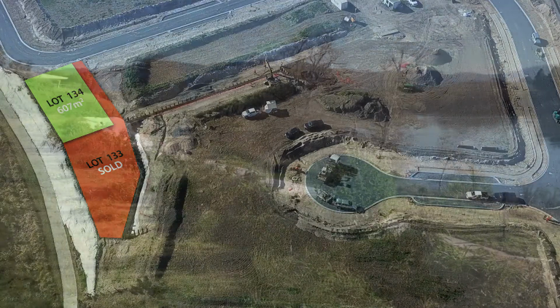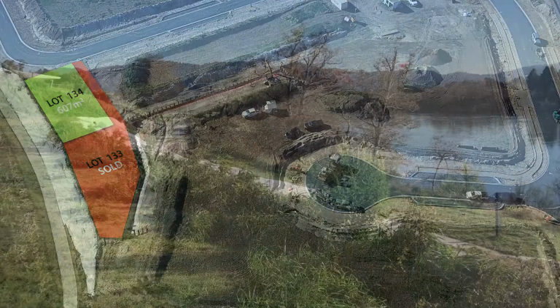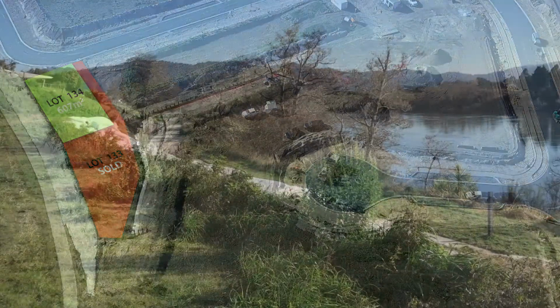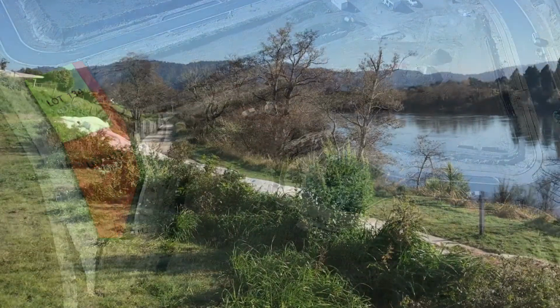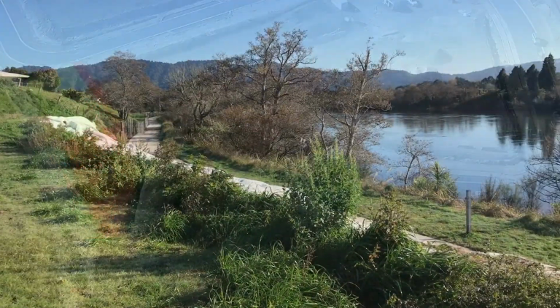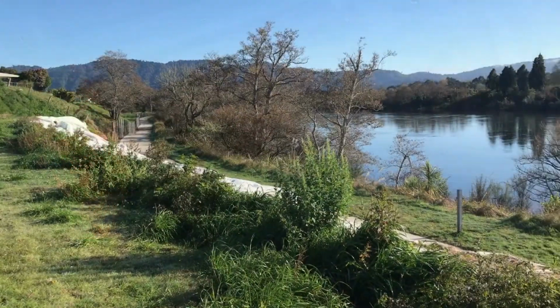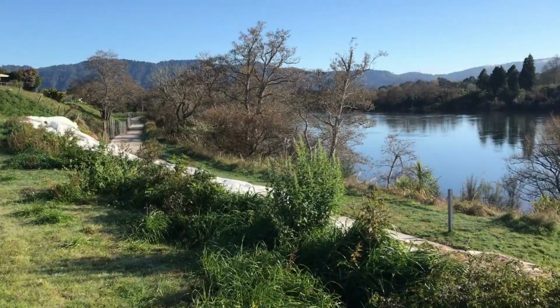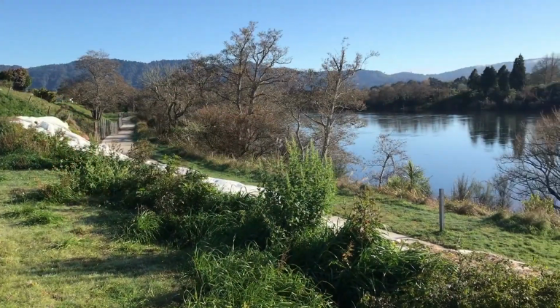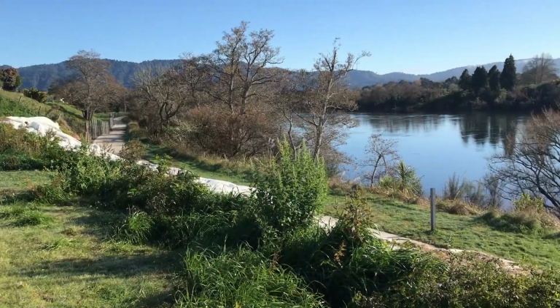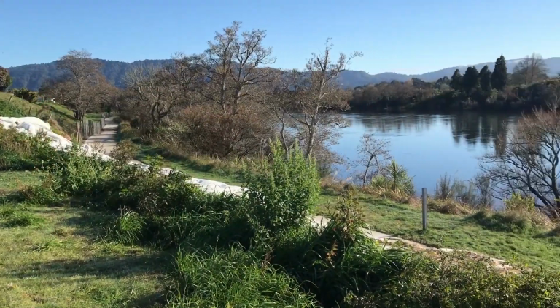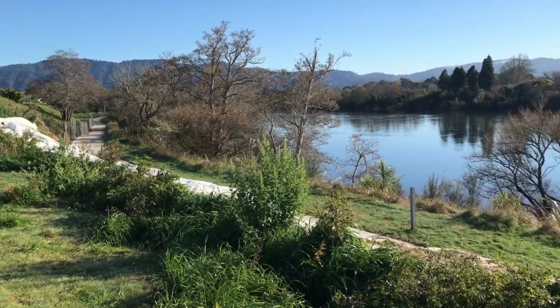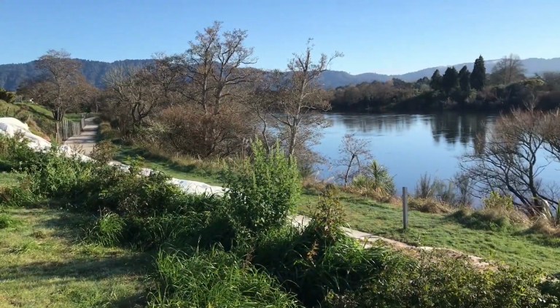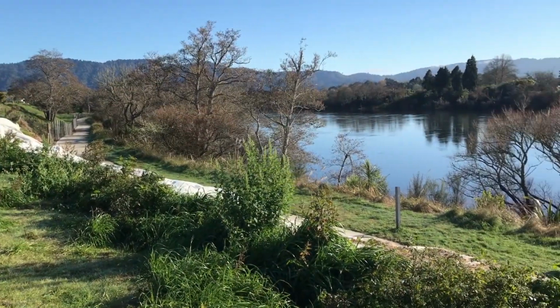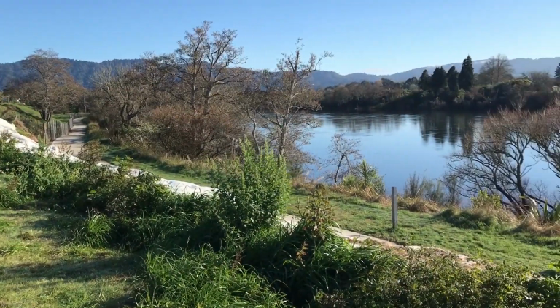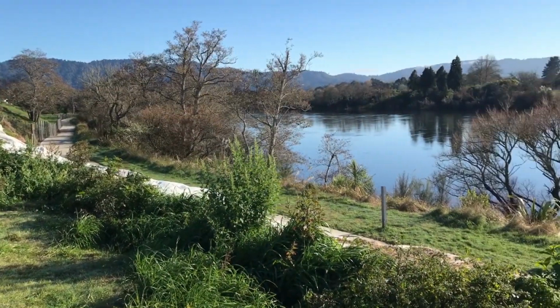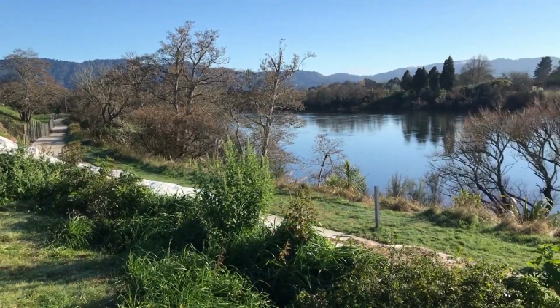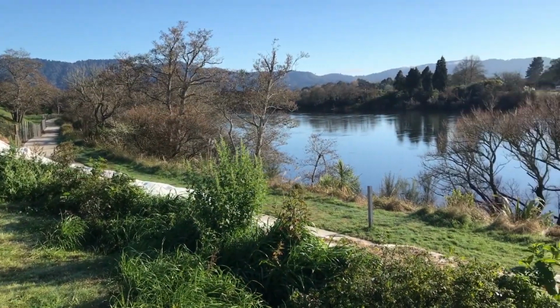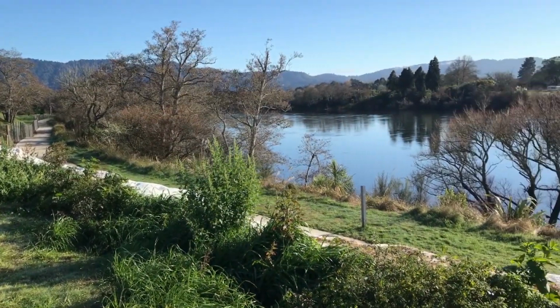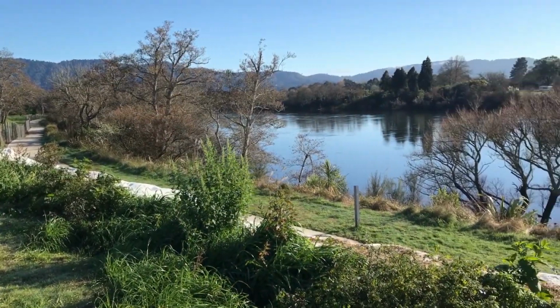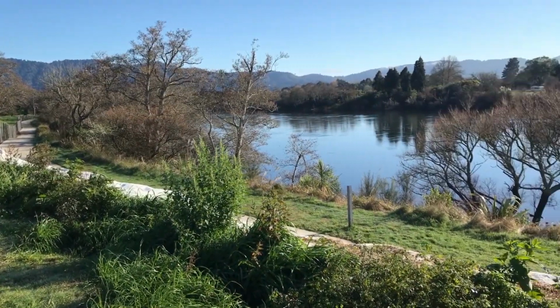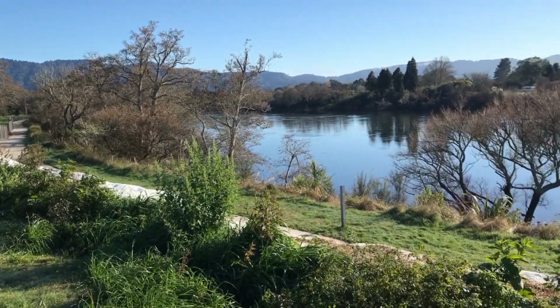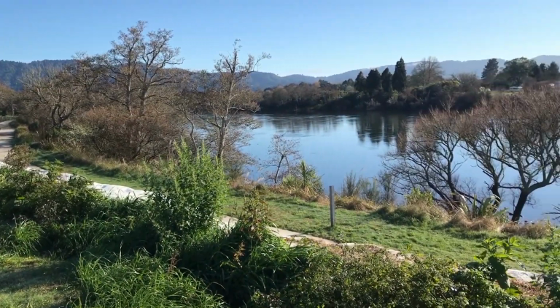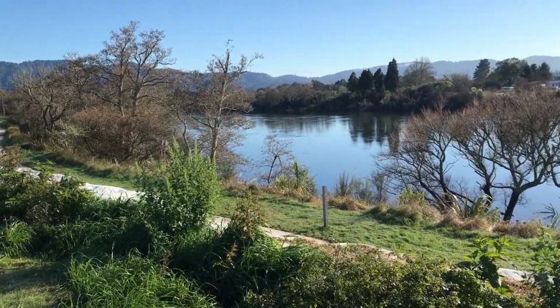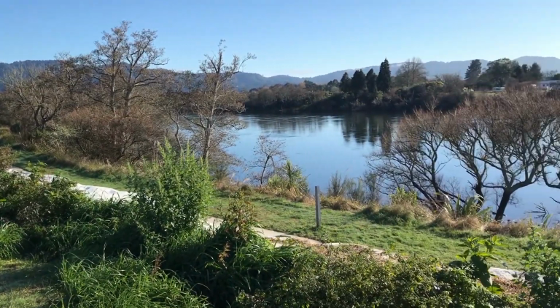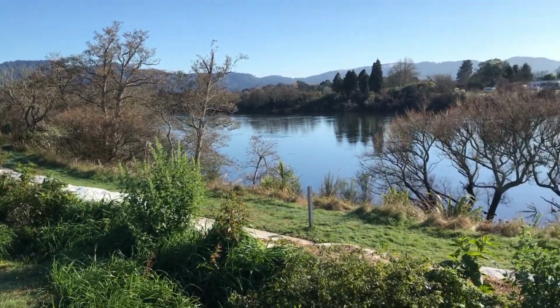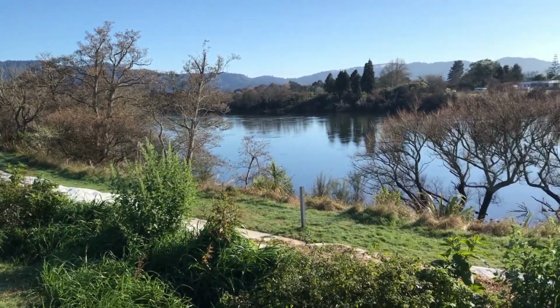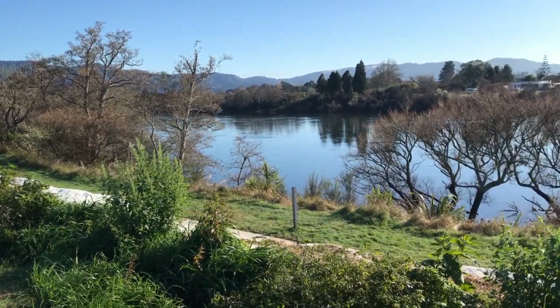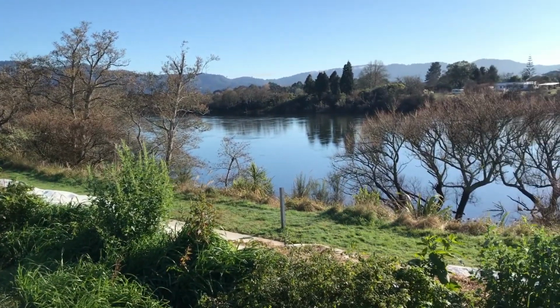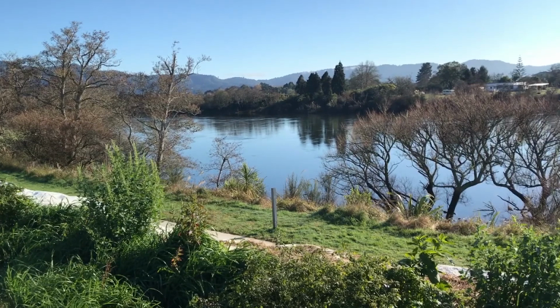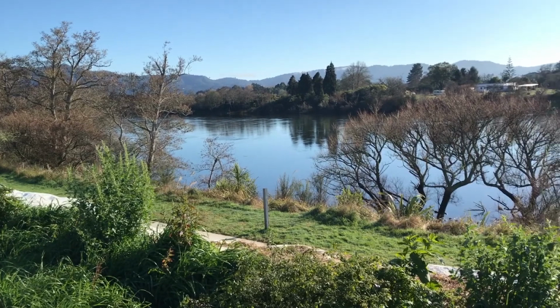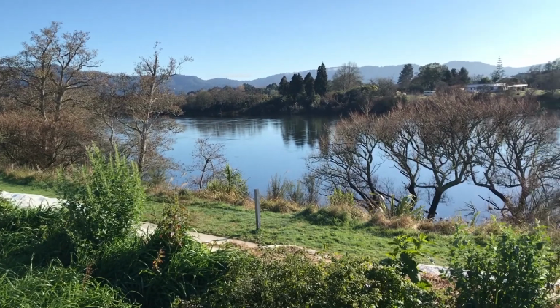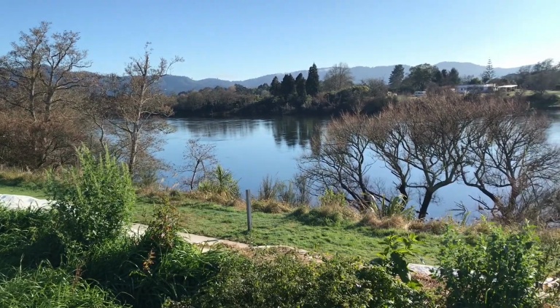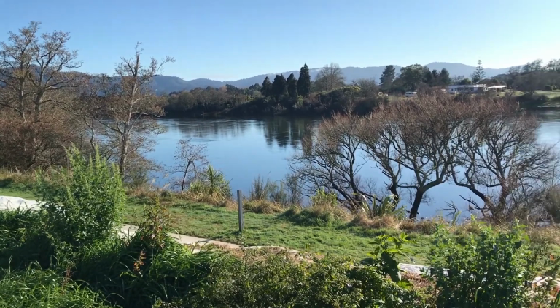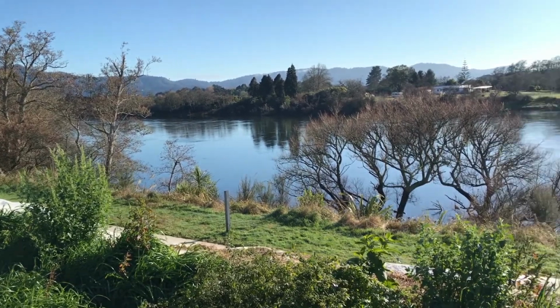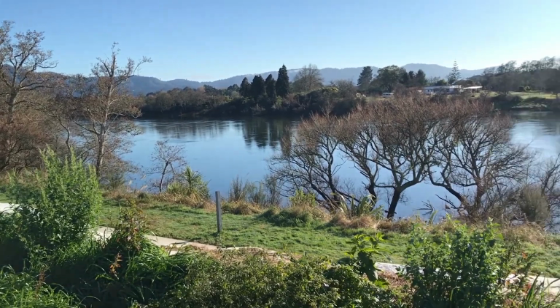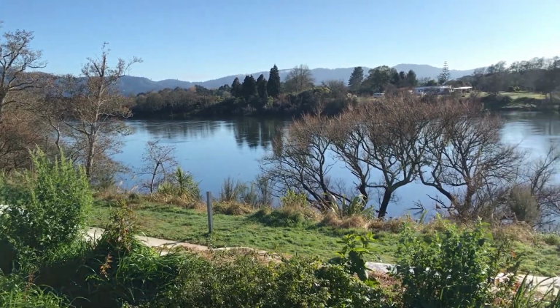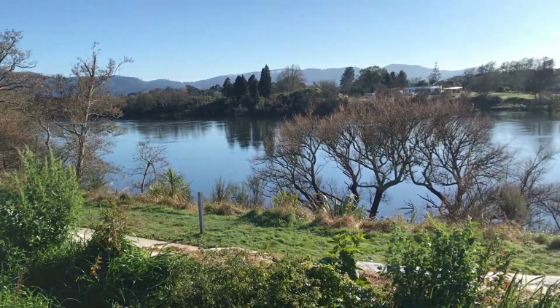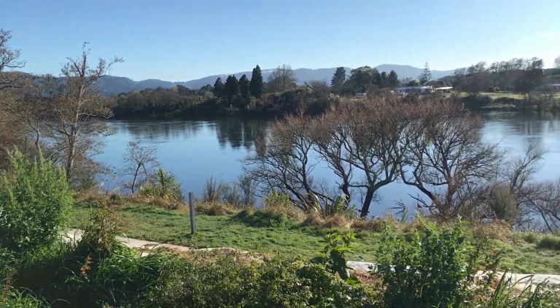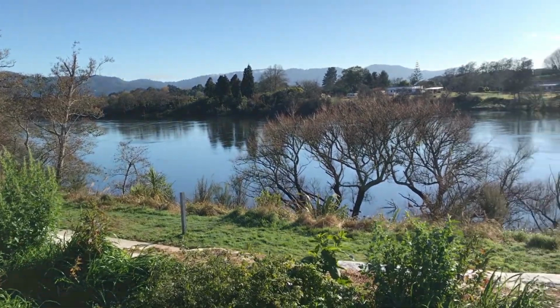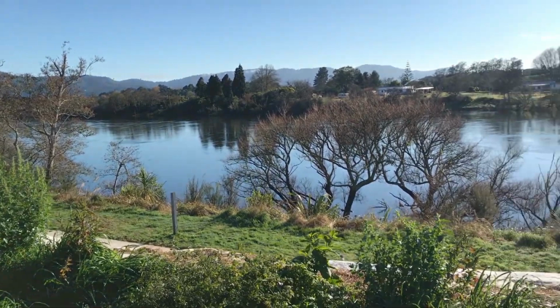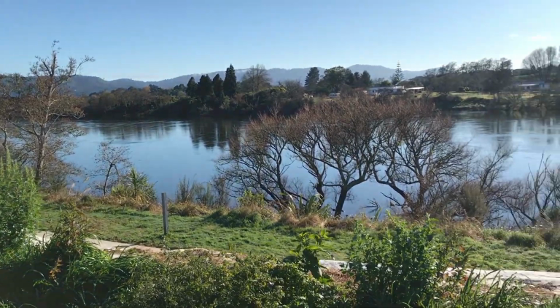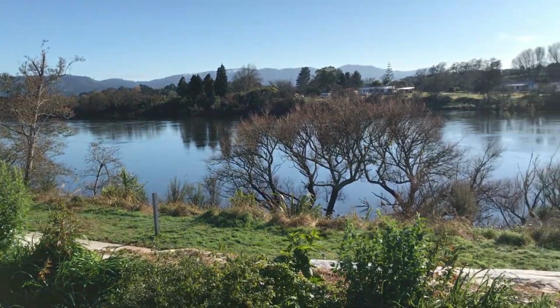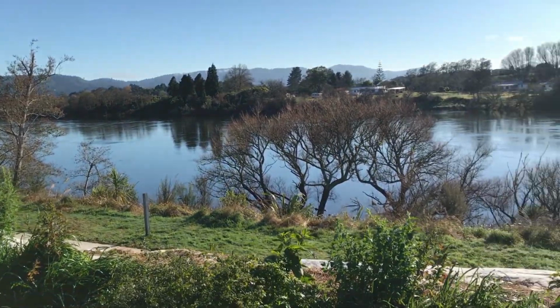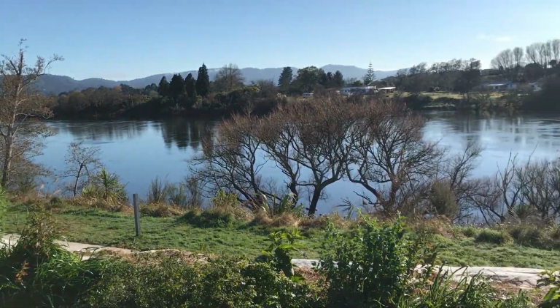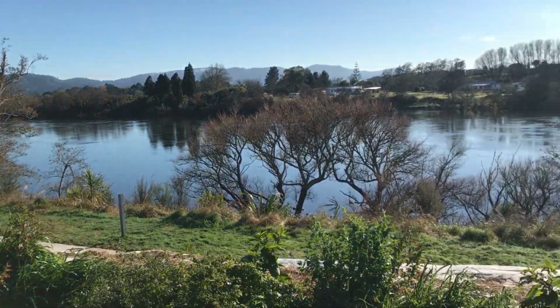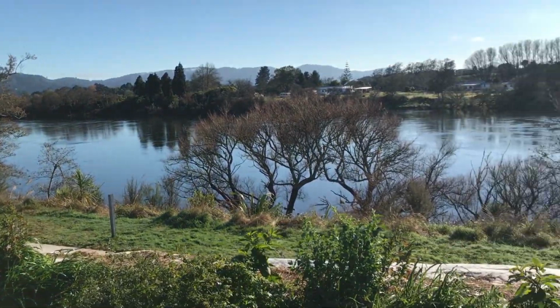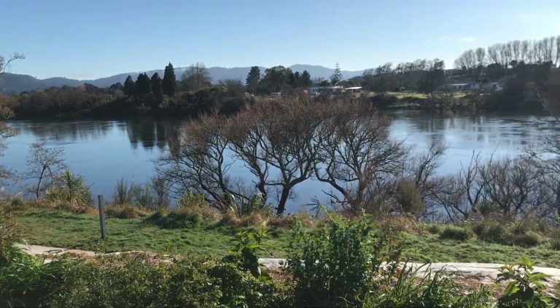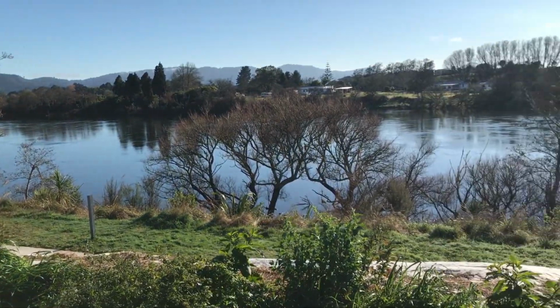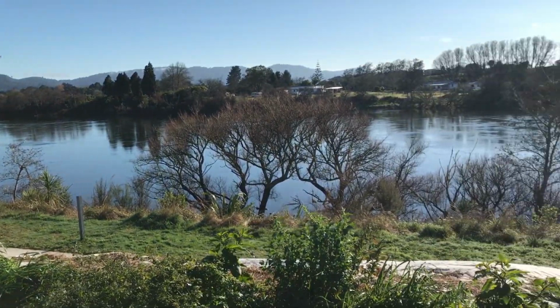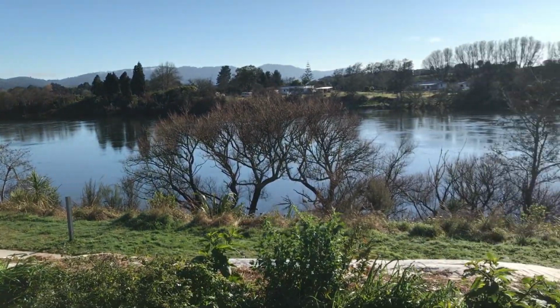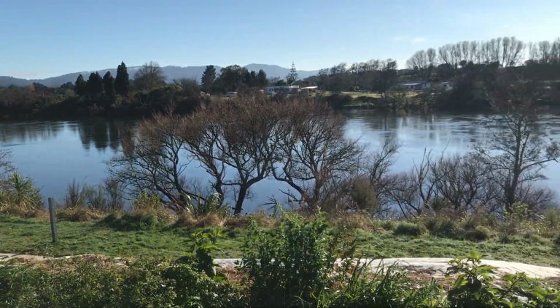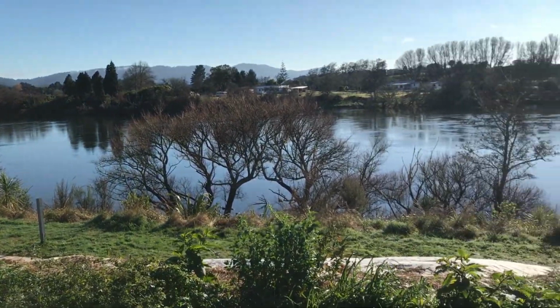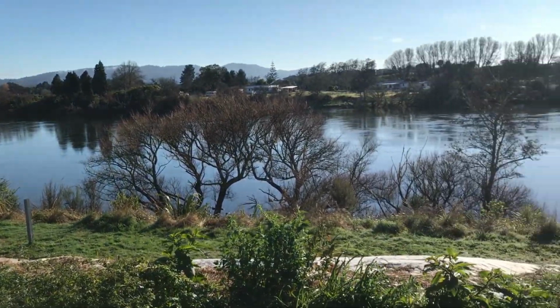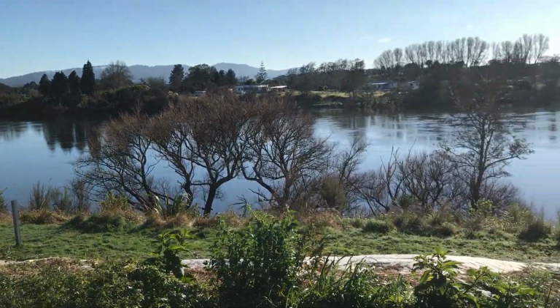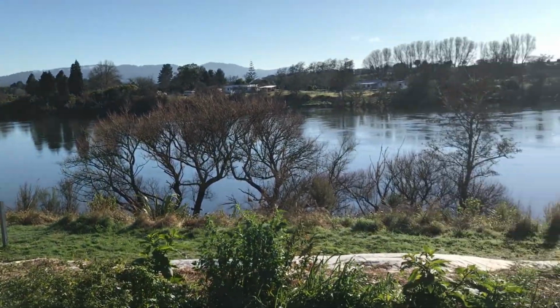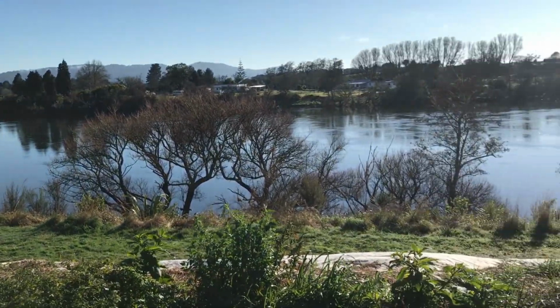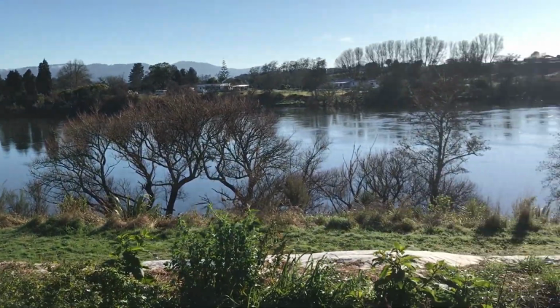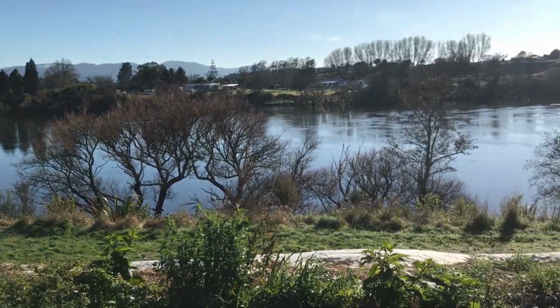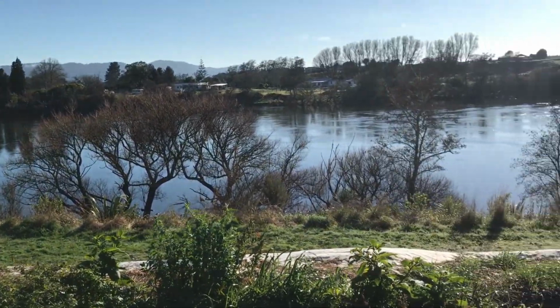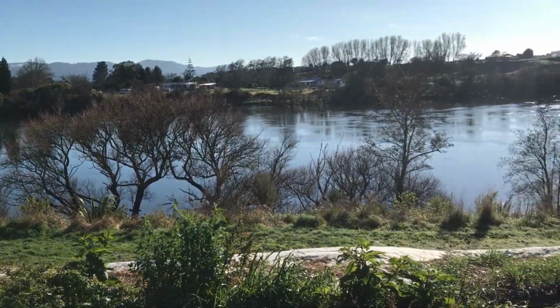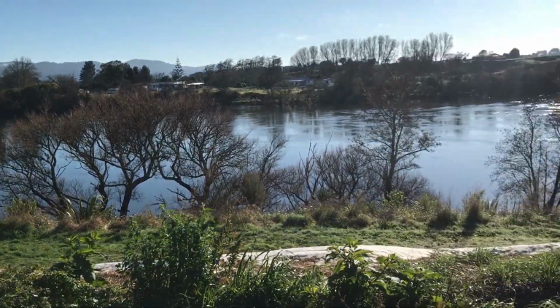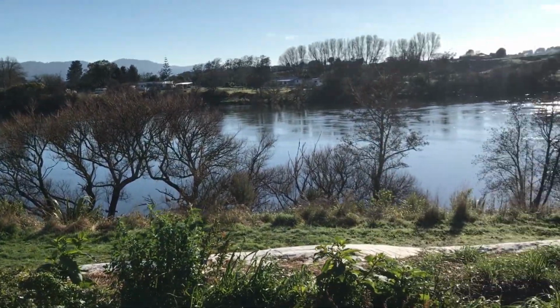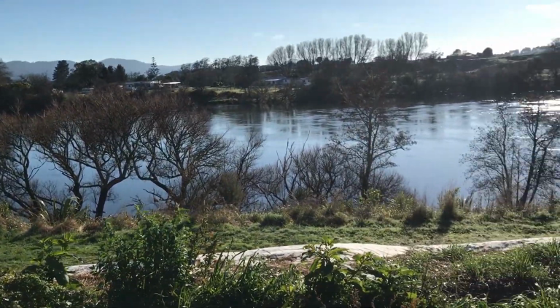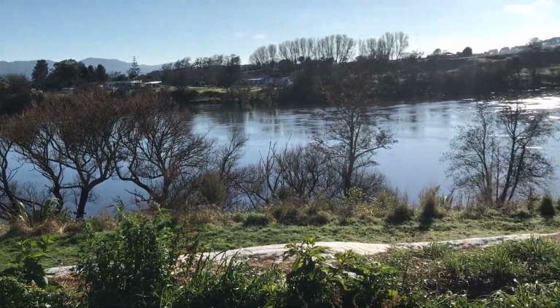Imagine living this close to the water. Actually, you don't have to imagine — we'll show you. This is your view from the front of your section.